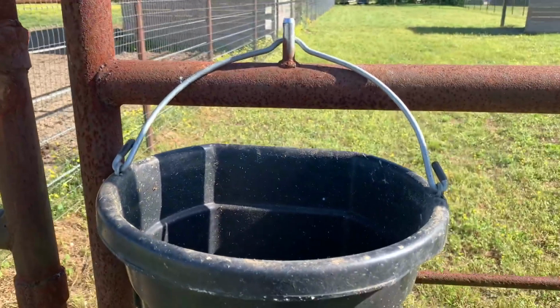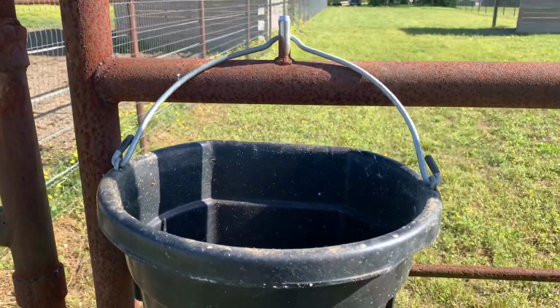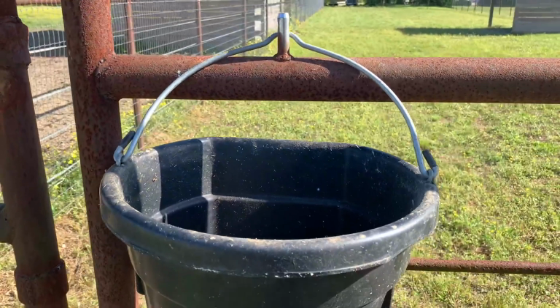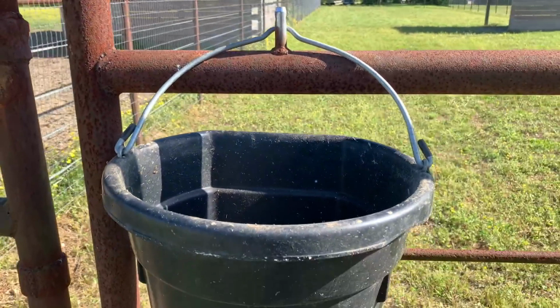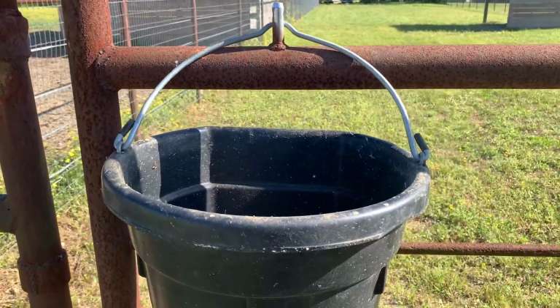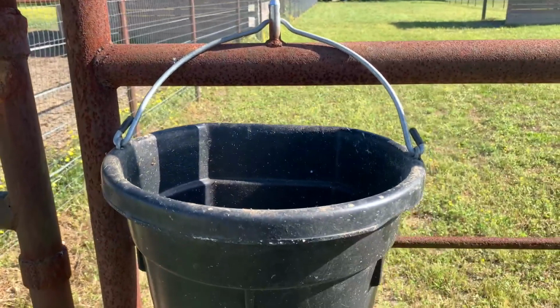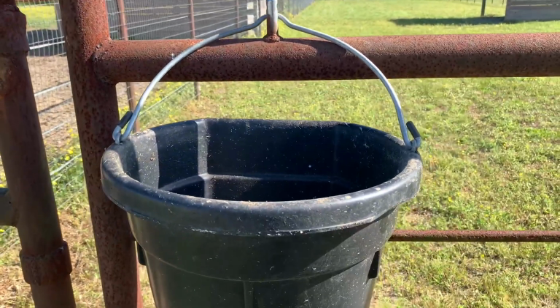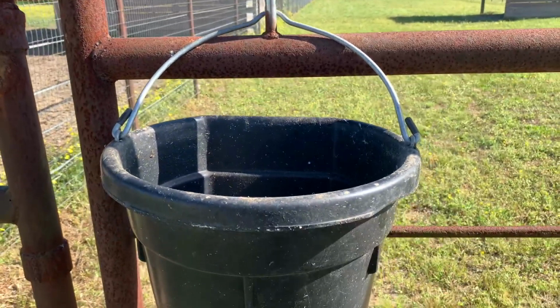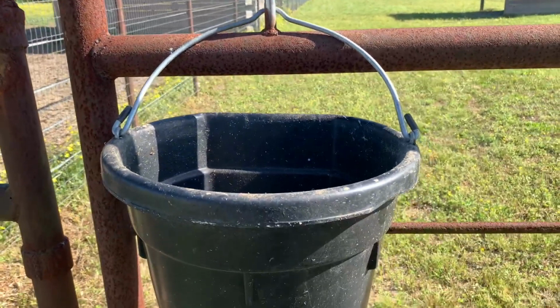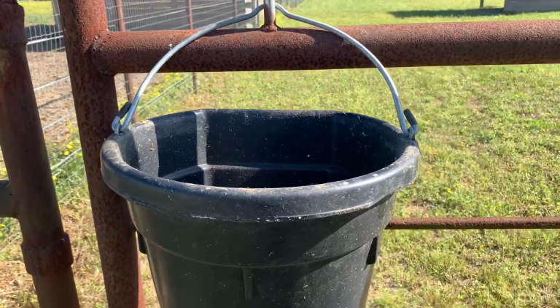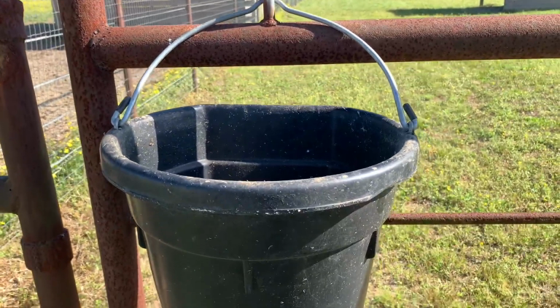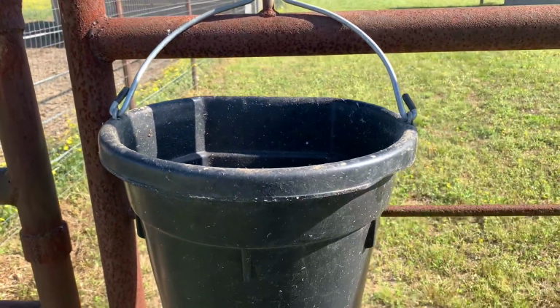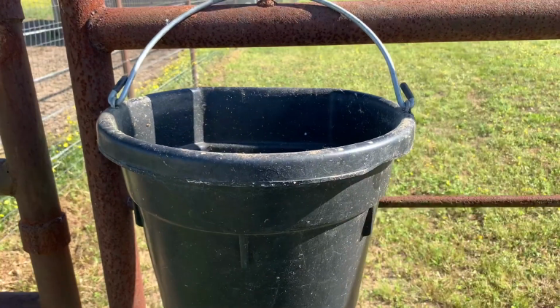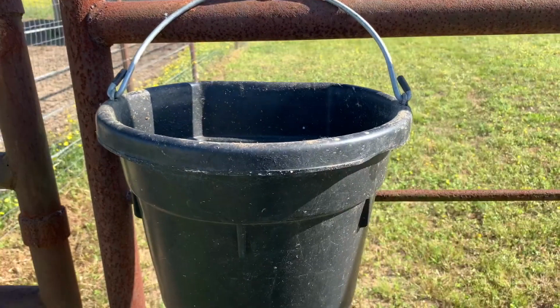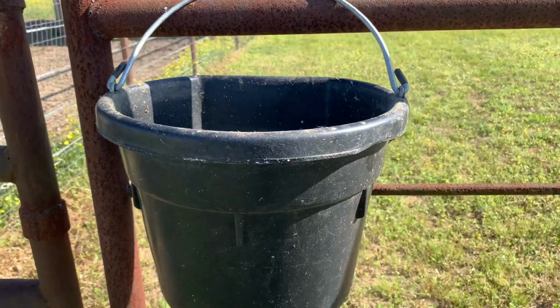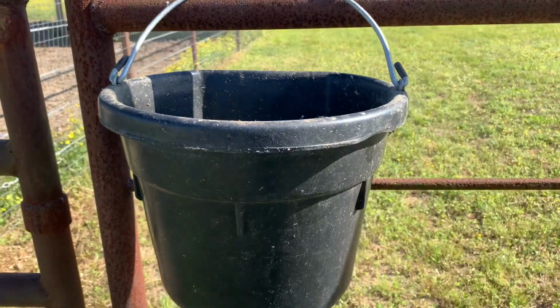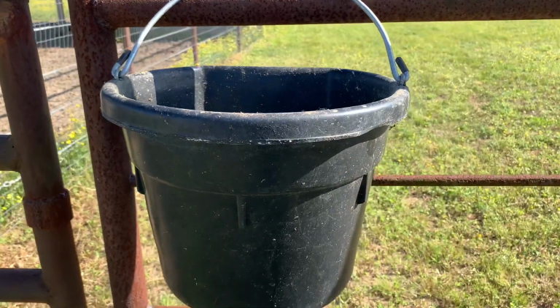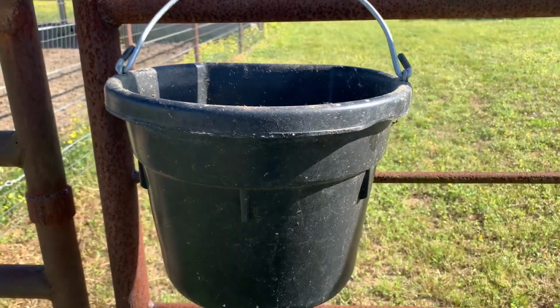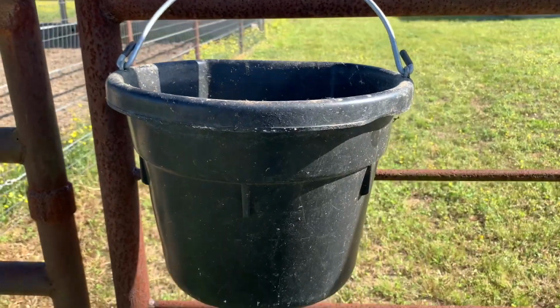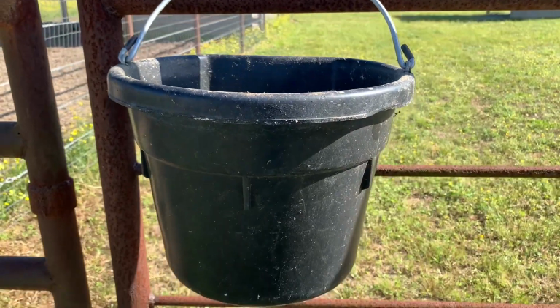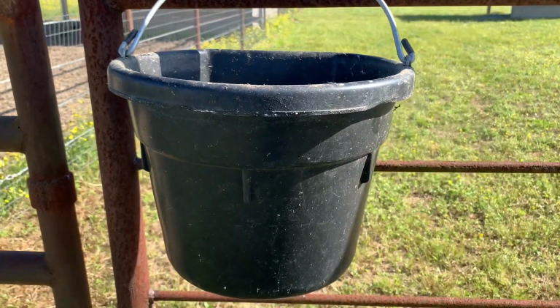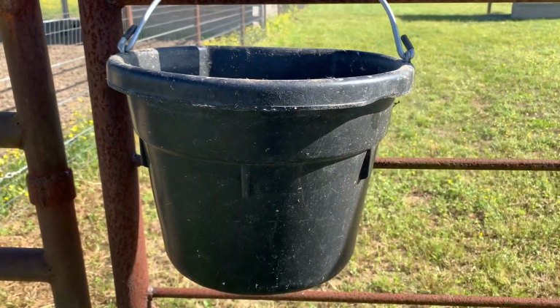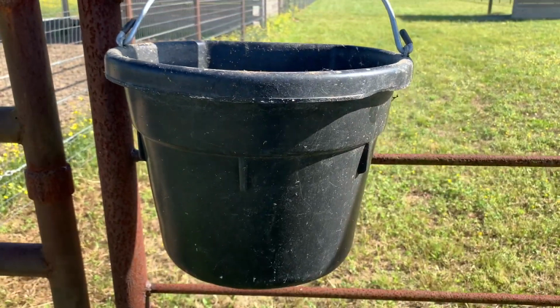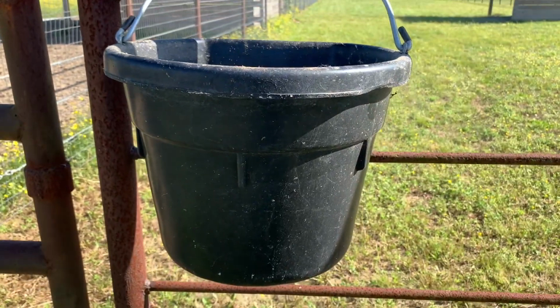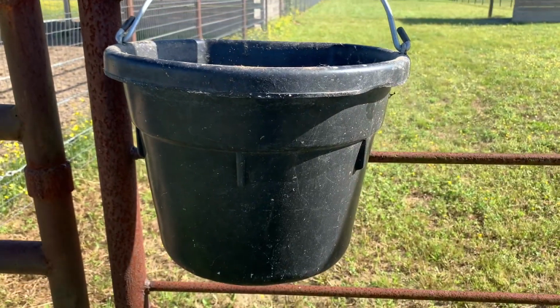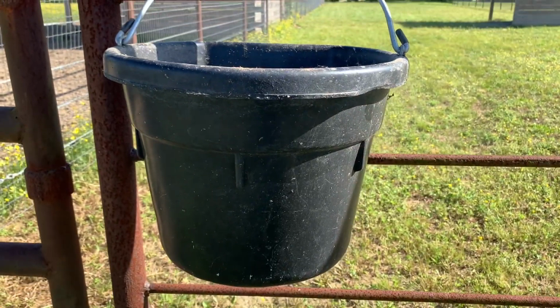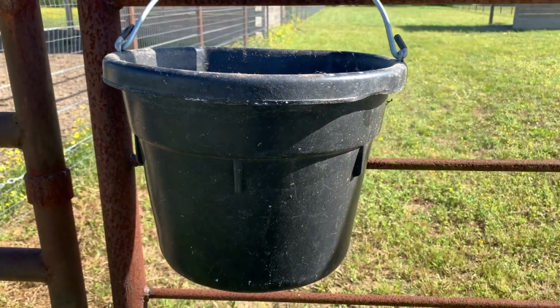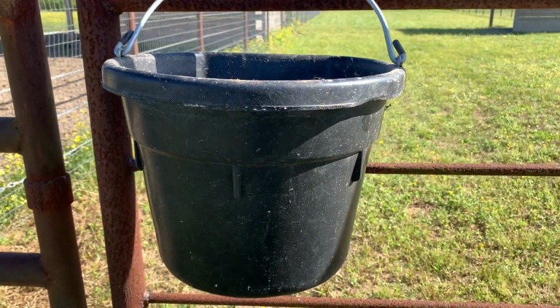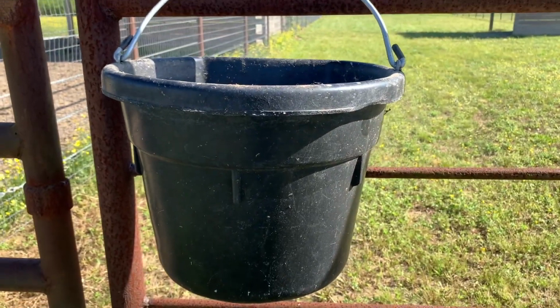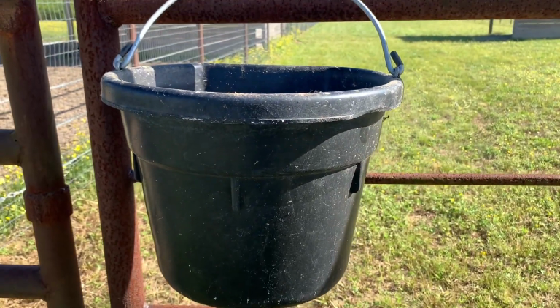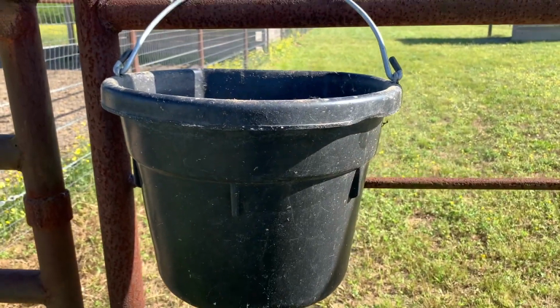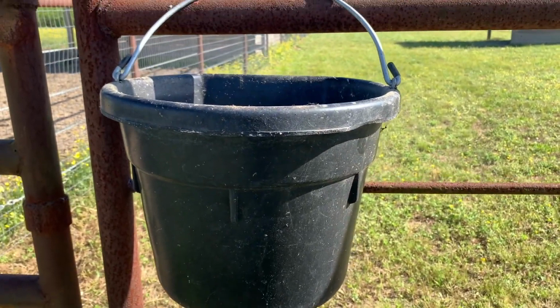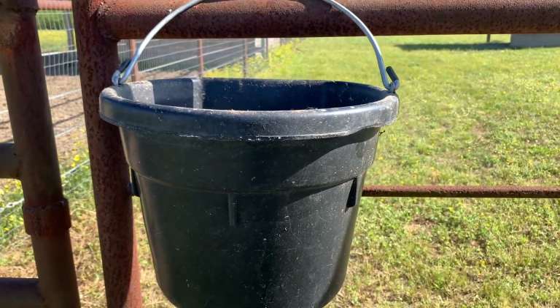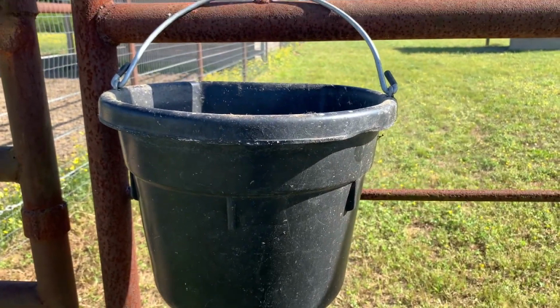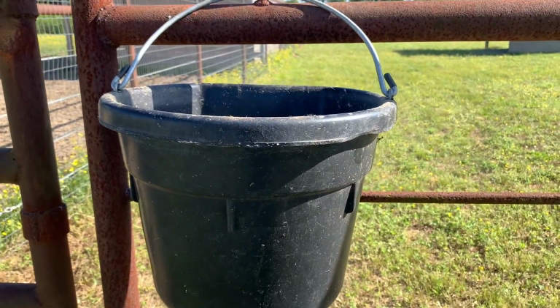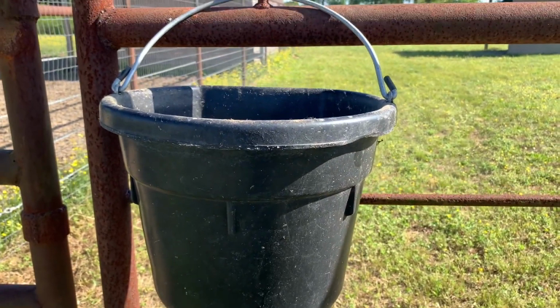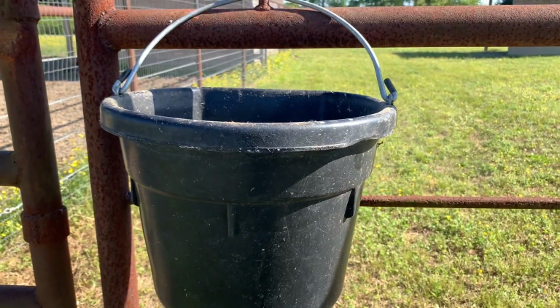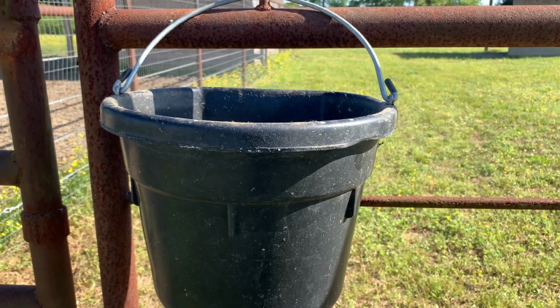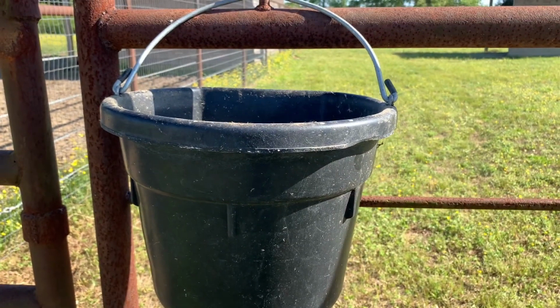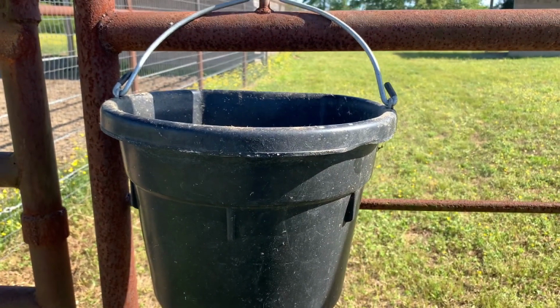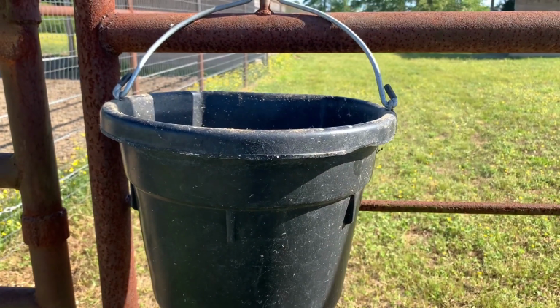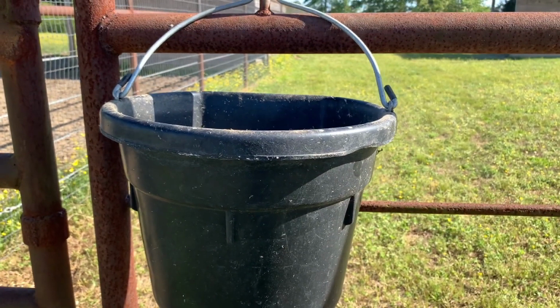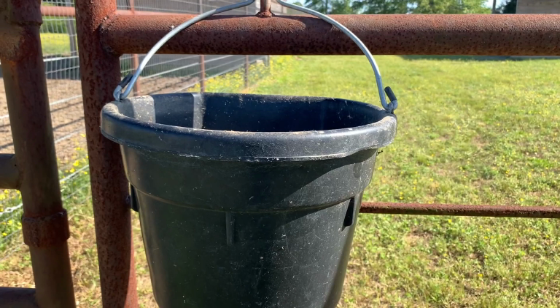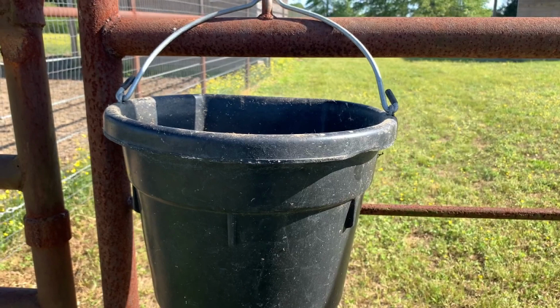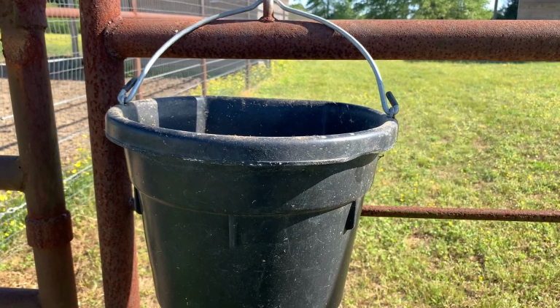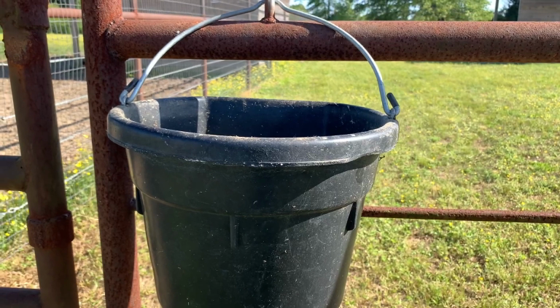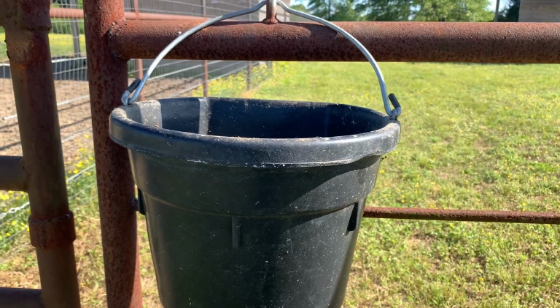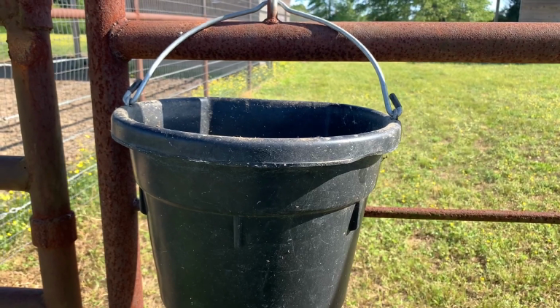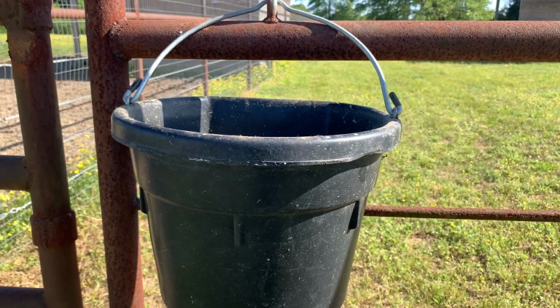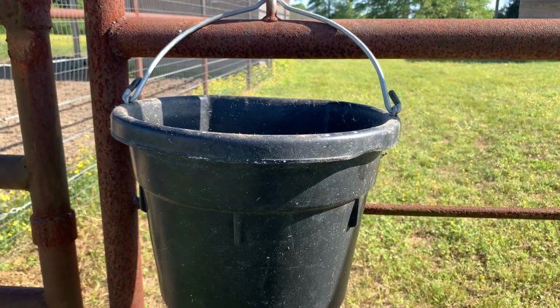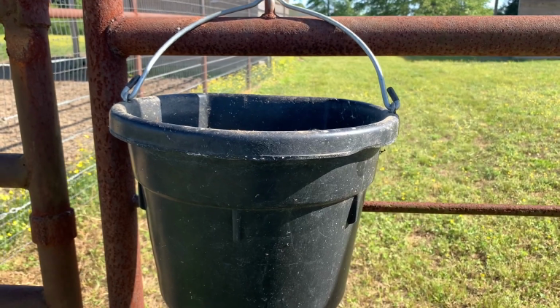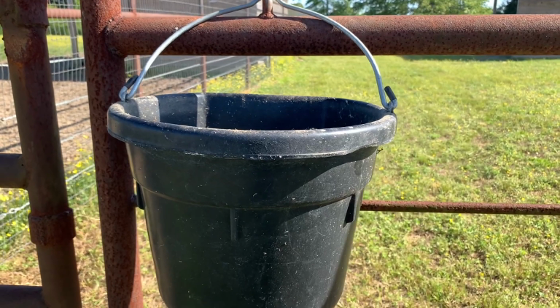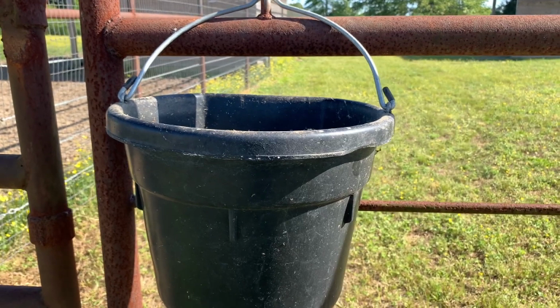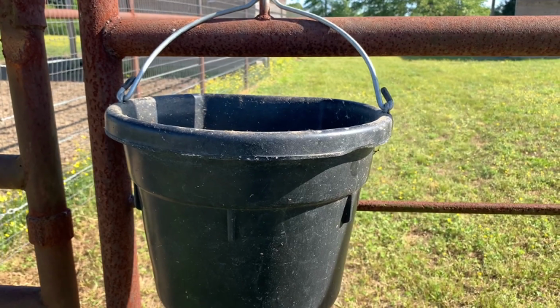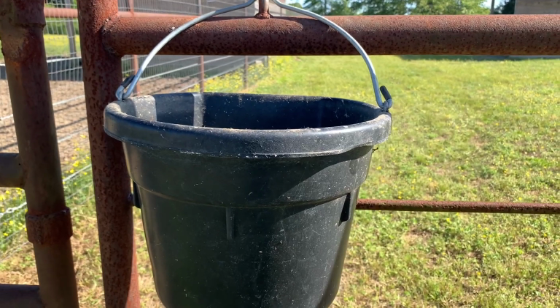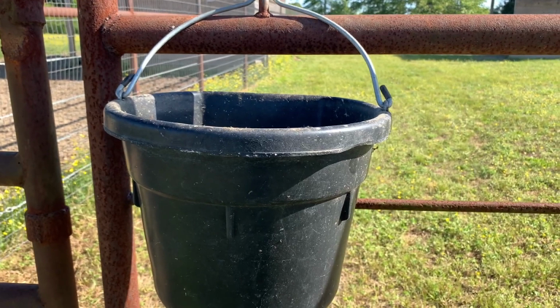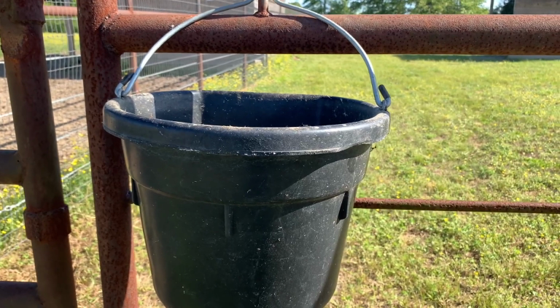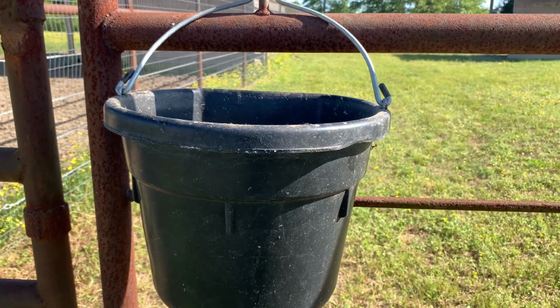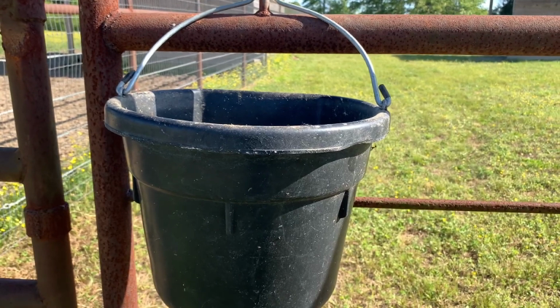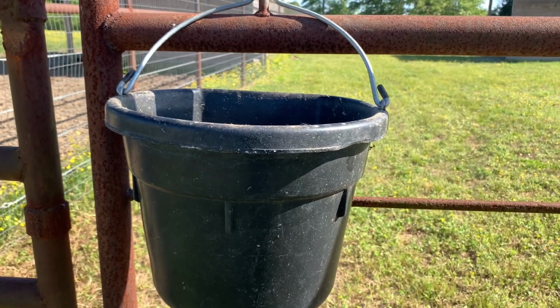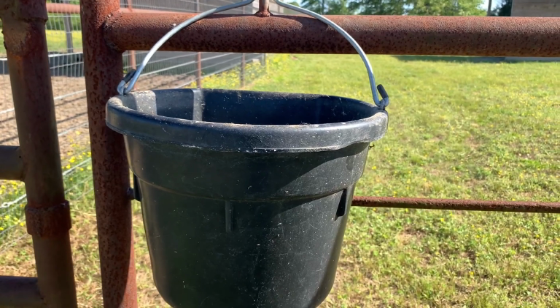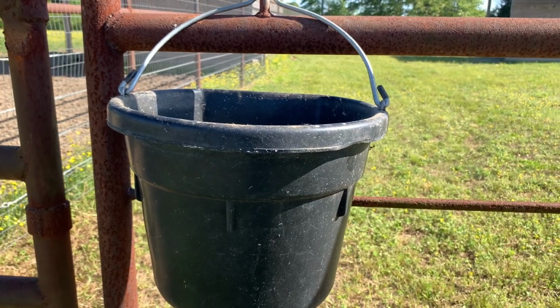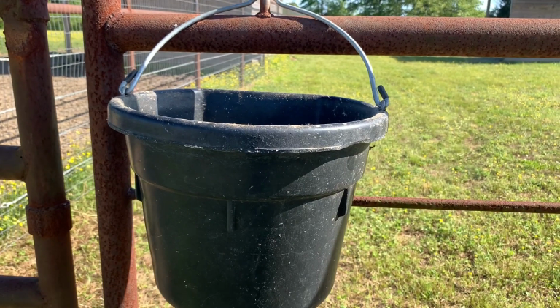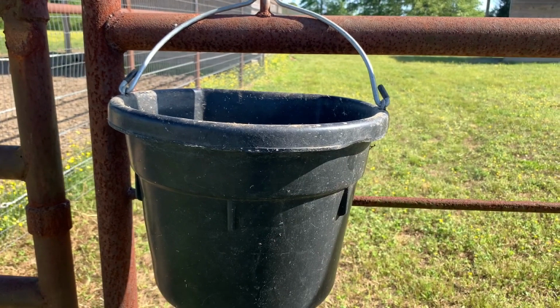These are good high quality, and if you're looking for a good heavy duty rubber bucket over your plastic ones, I definitely recommend these.